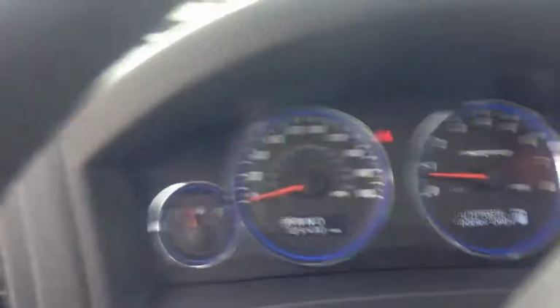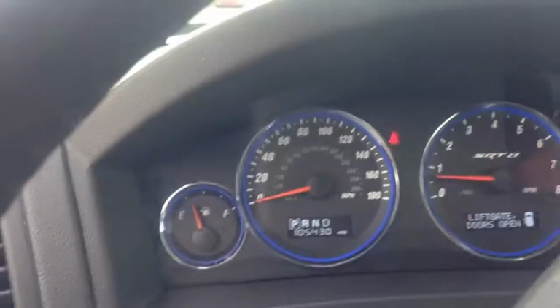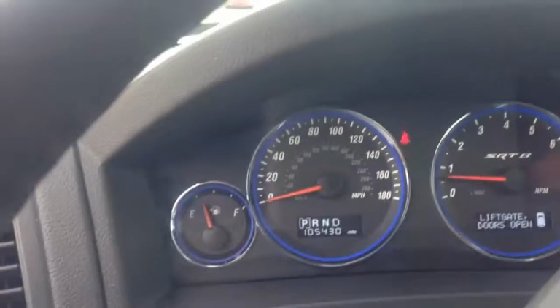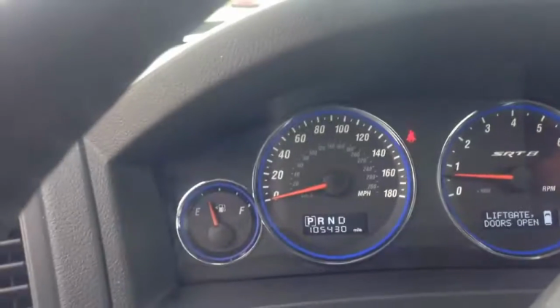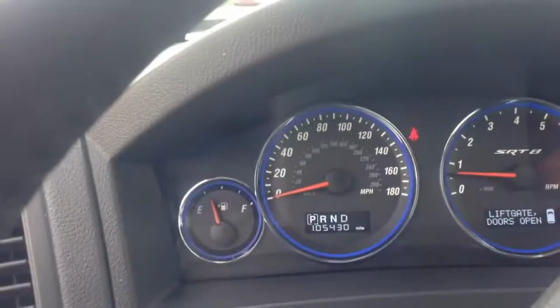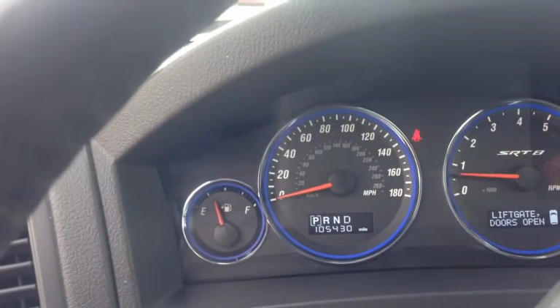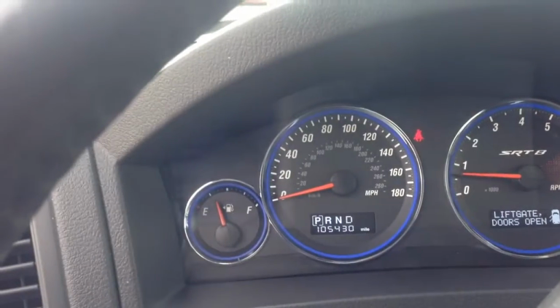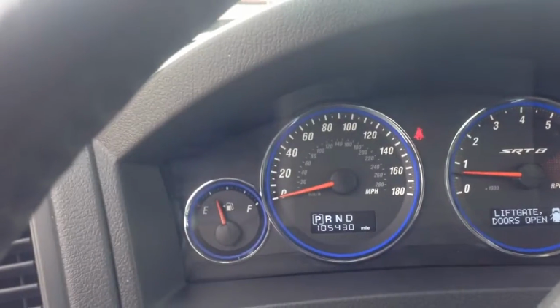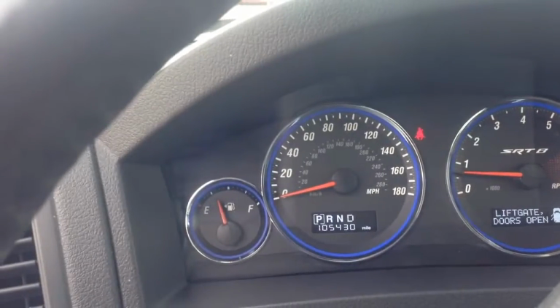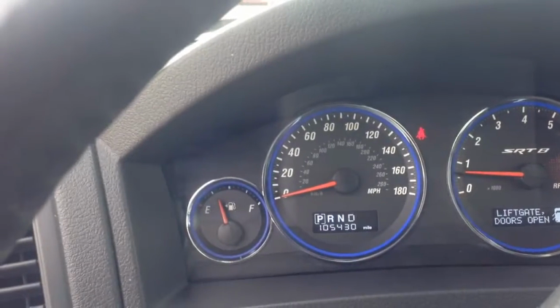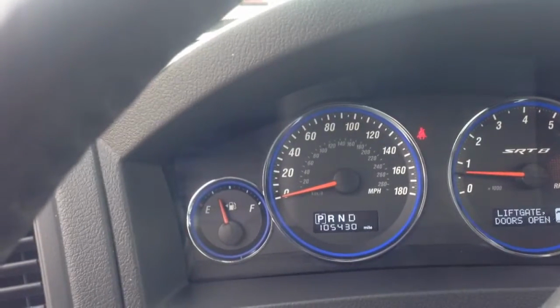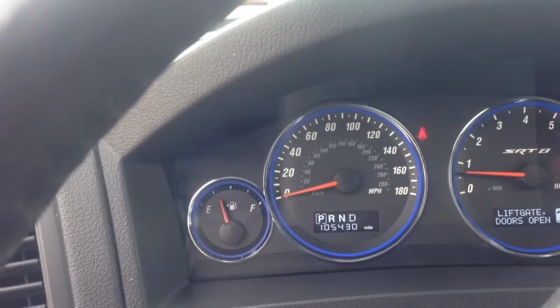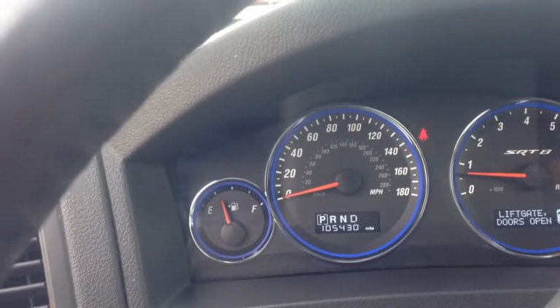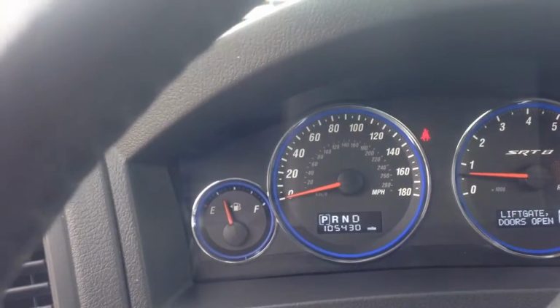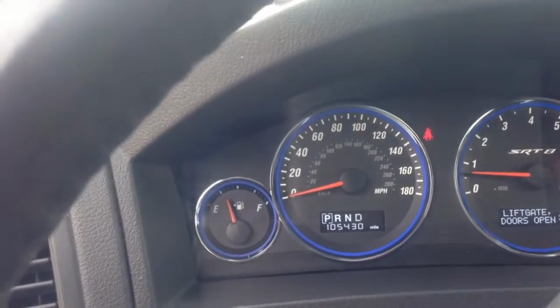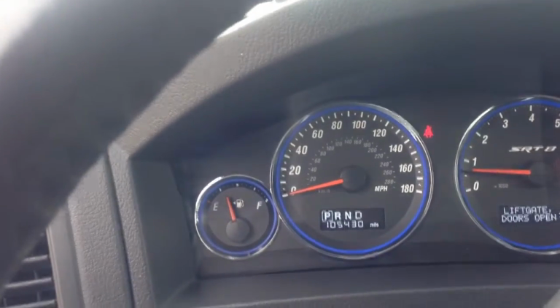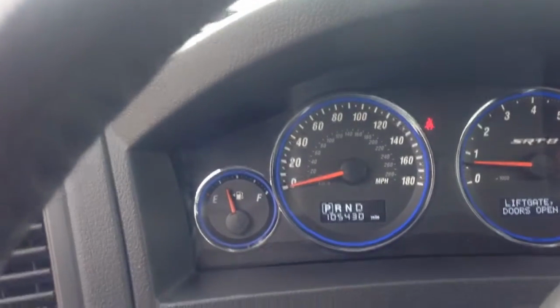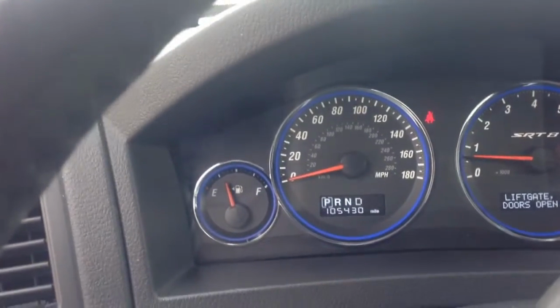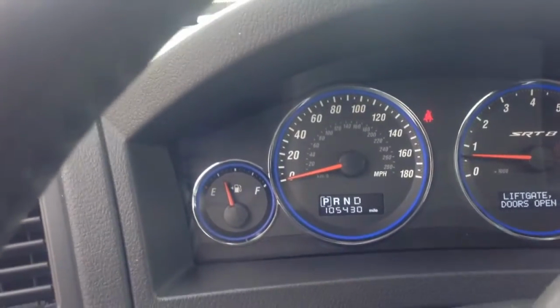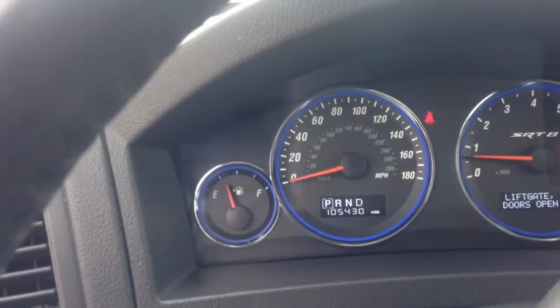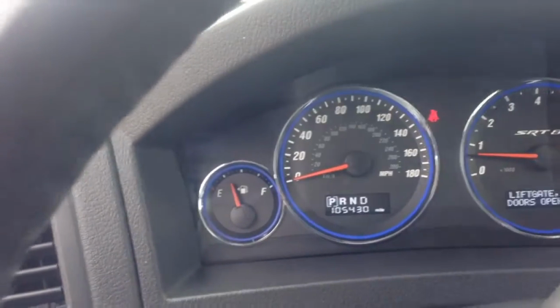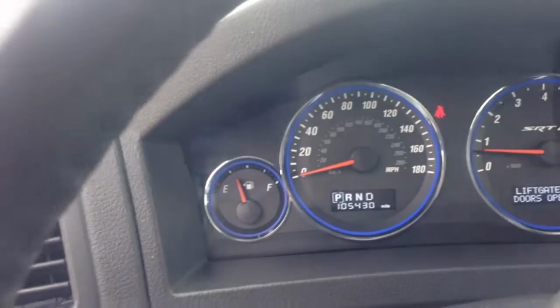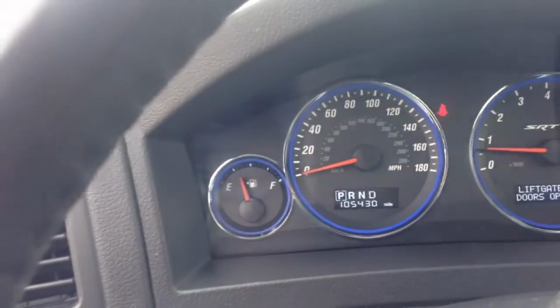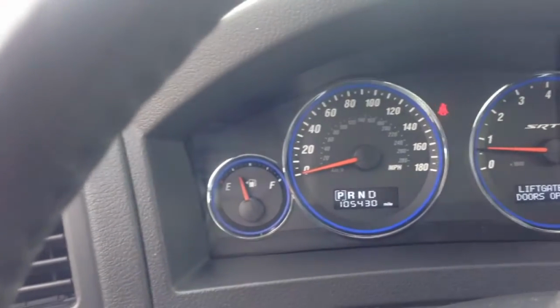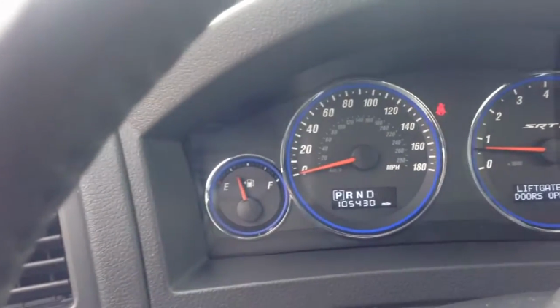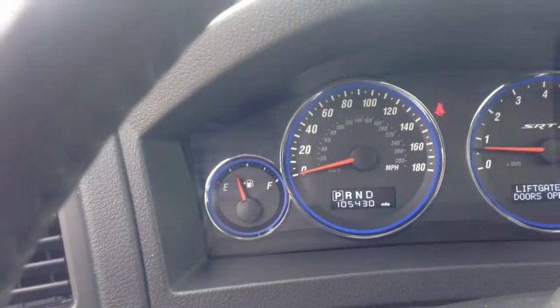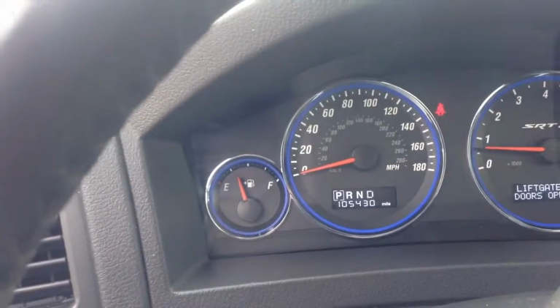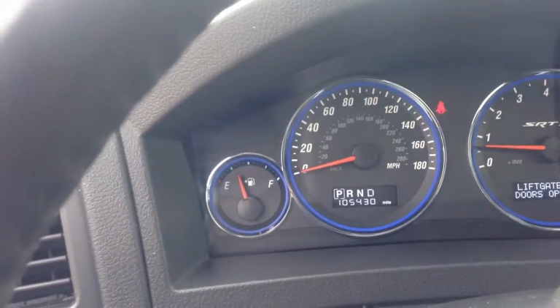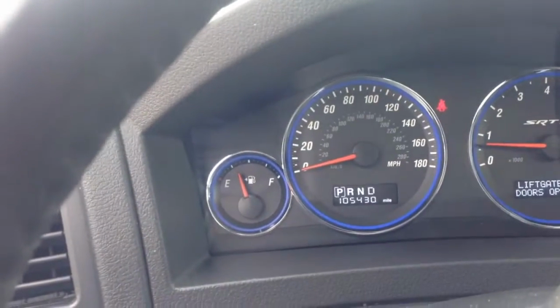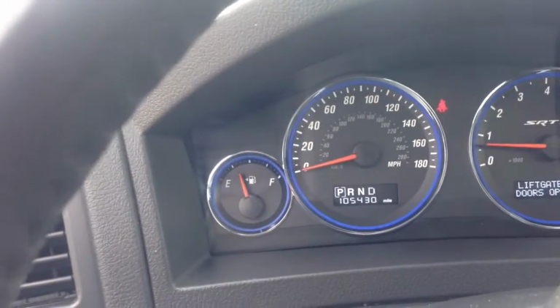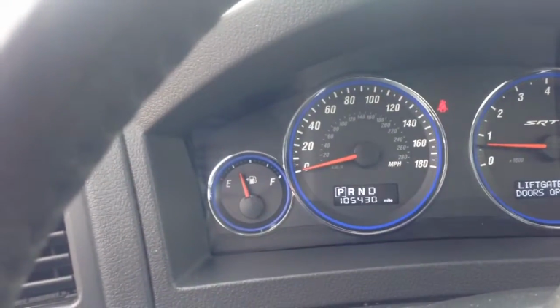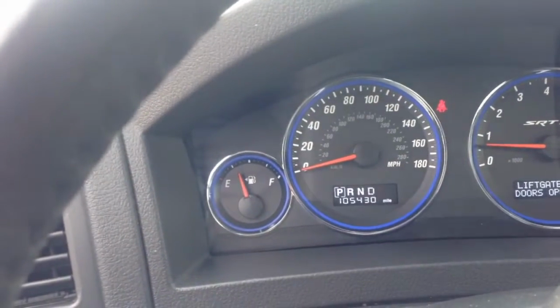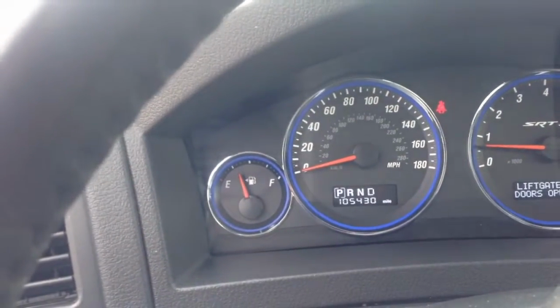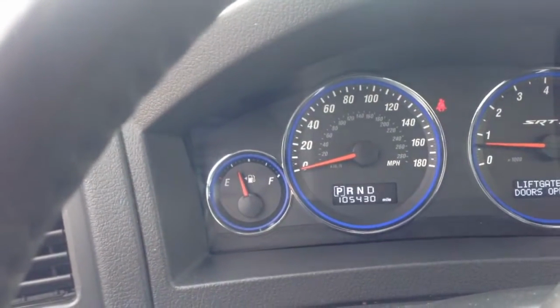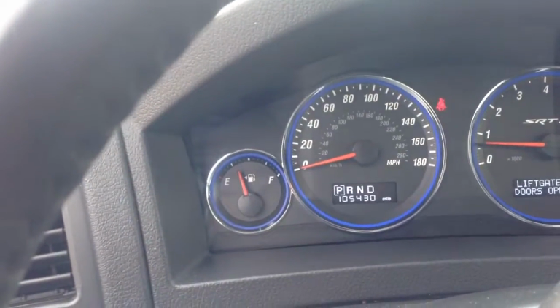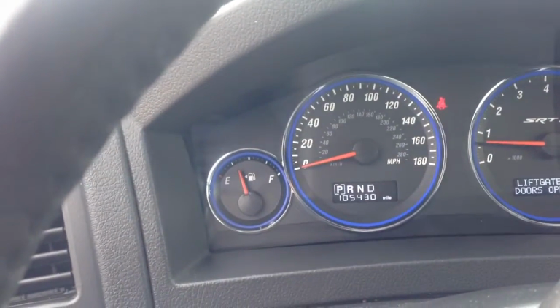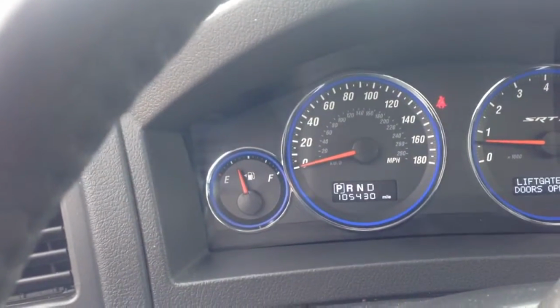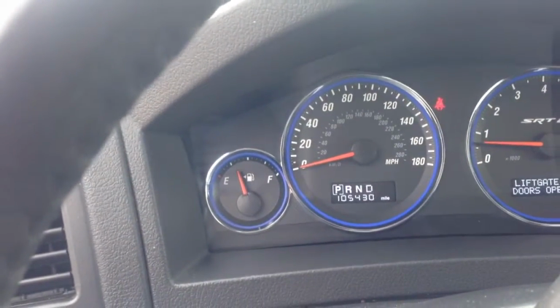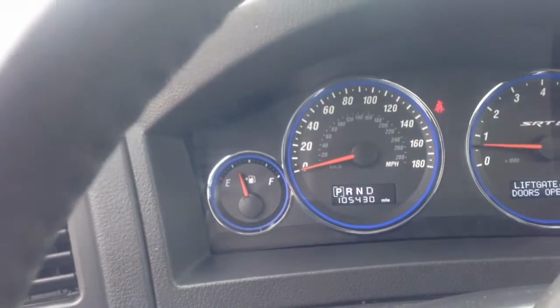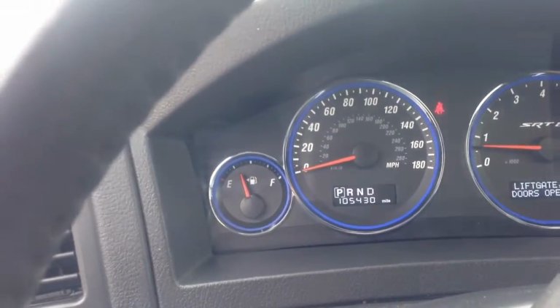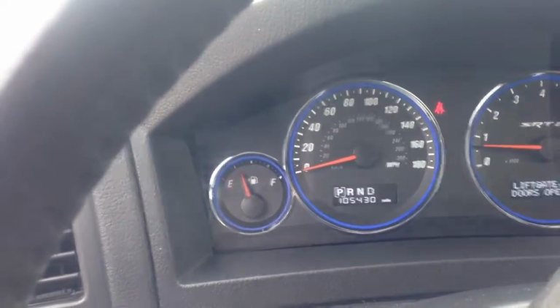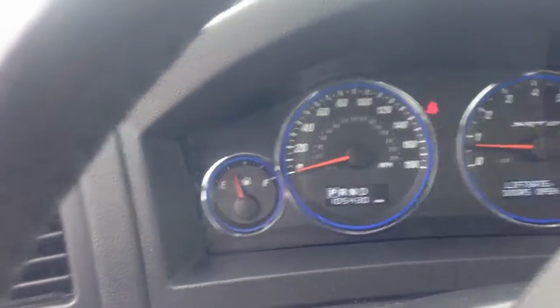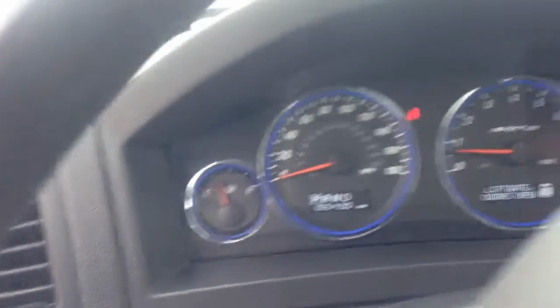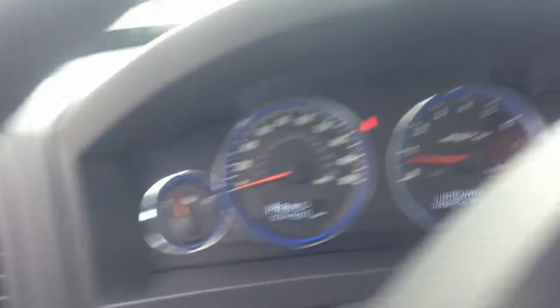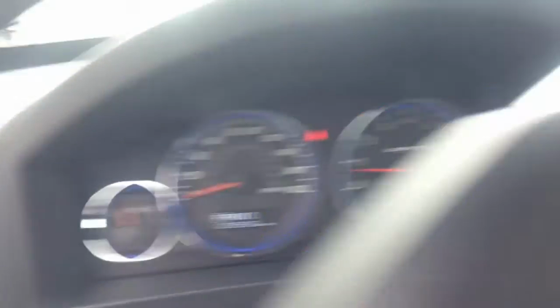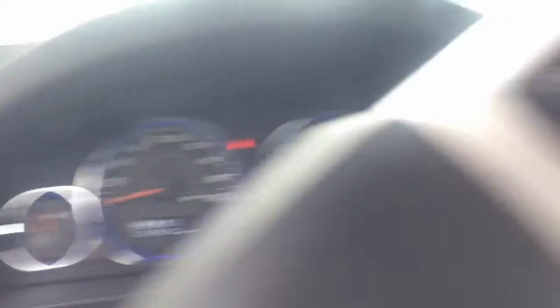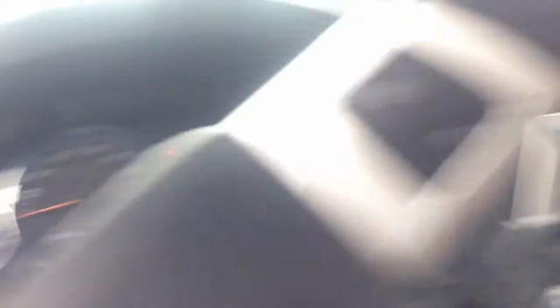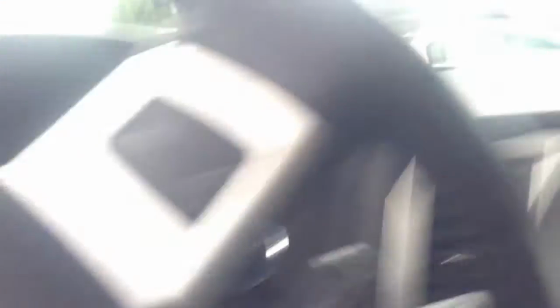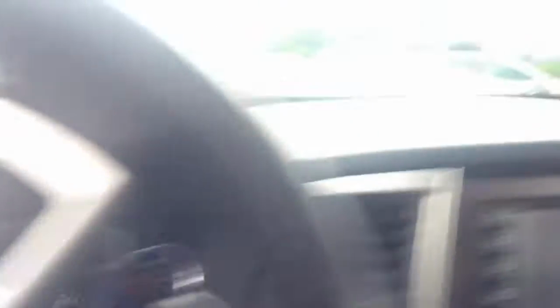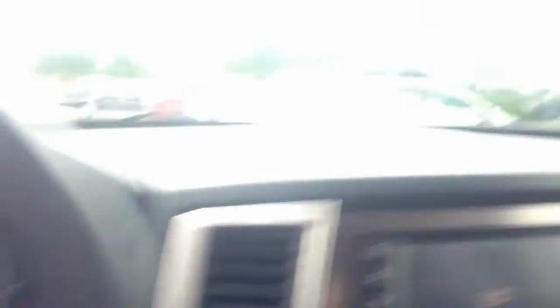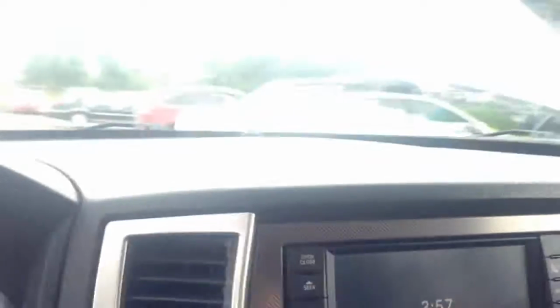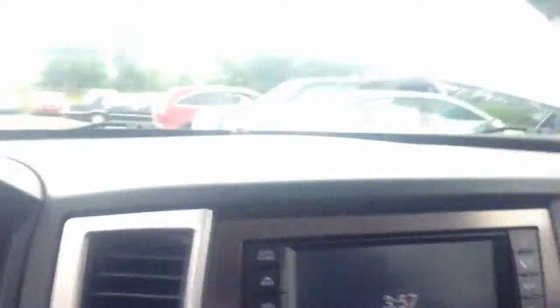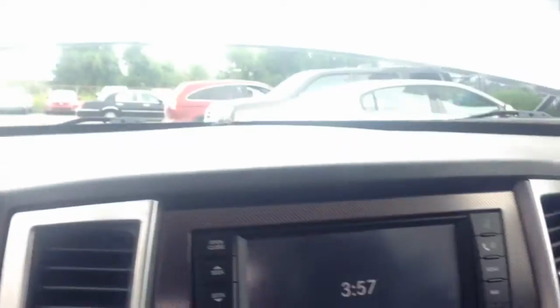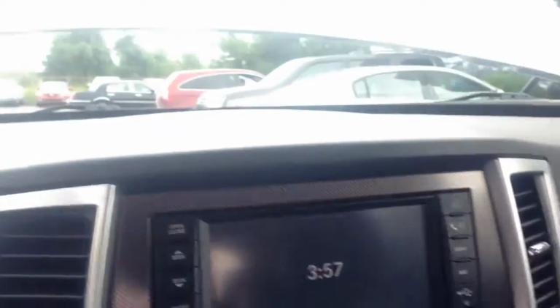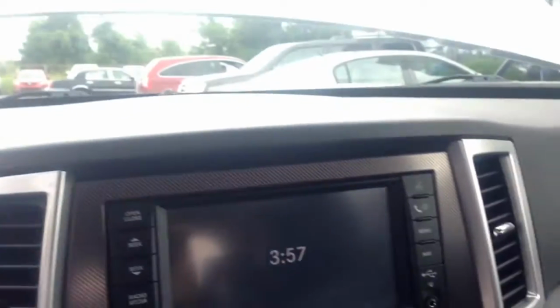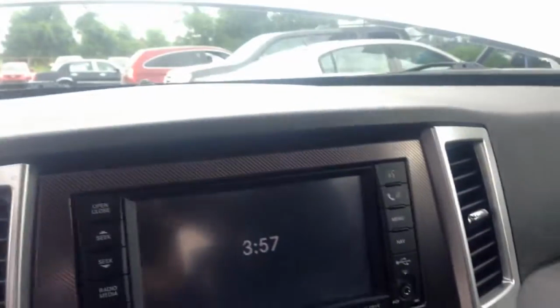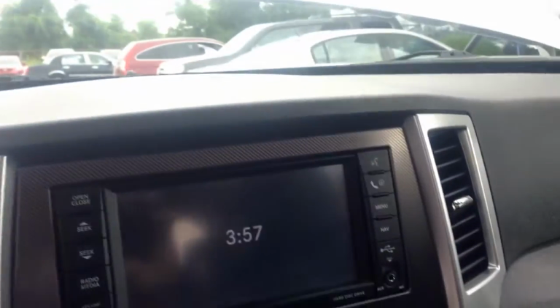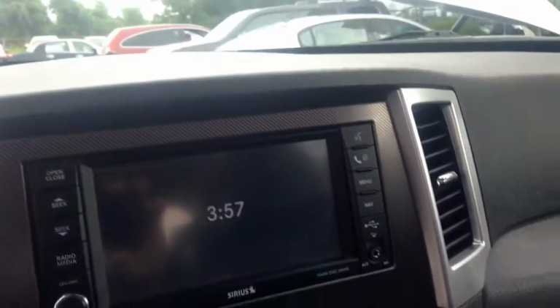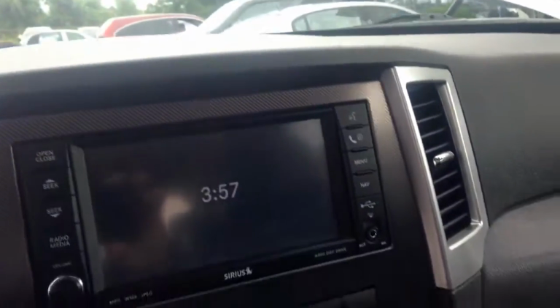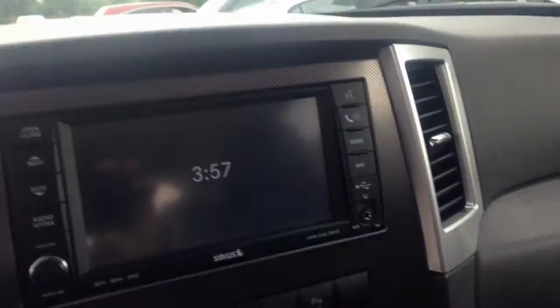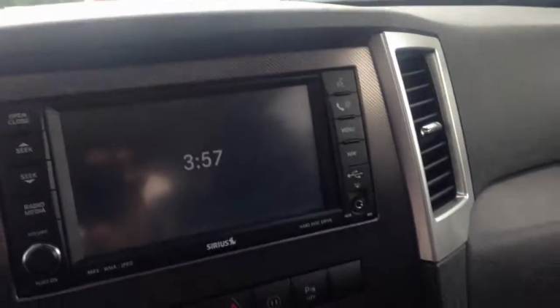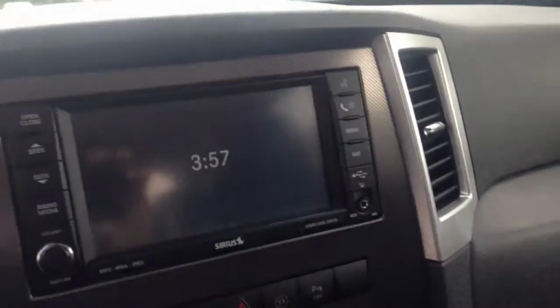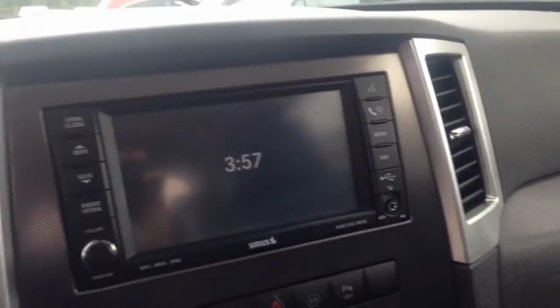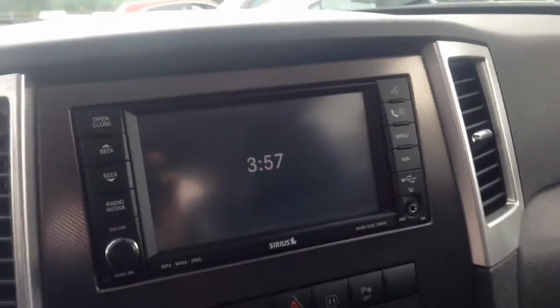As you can see, the vehicle has 104,530 miles — I'm sorry, 430 miles.